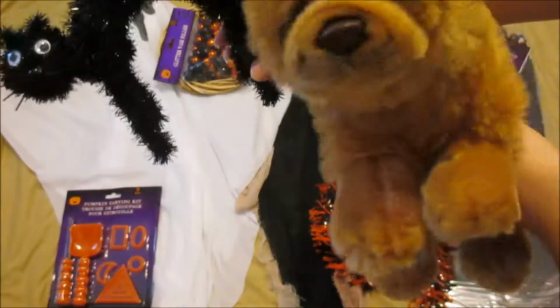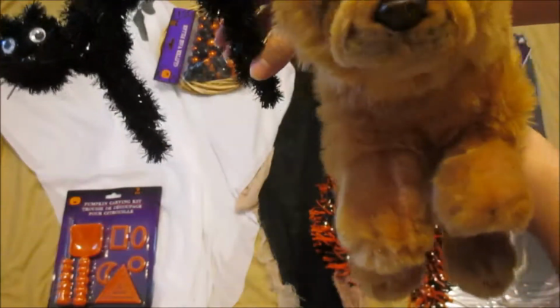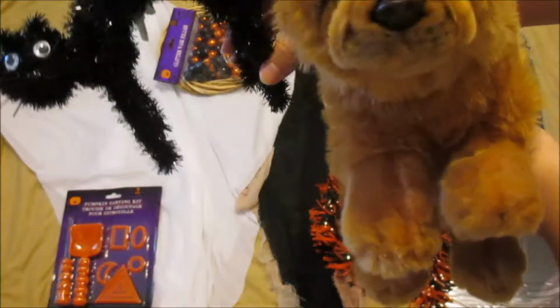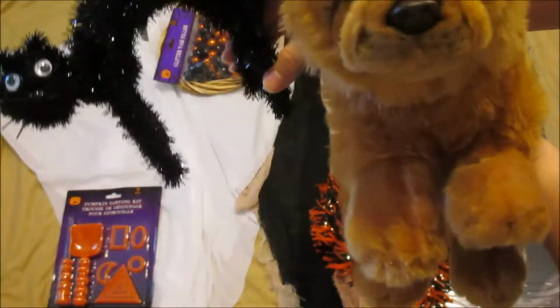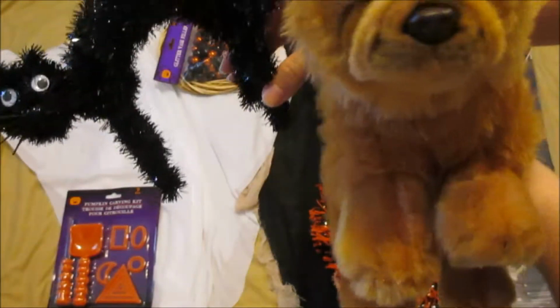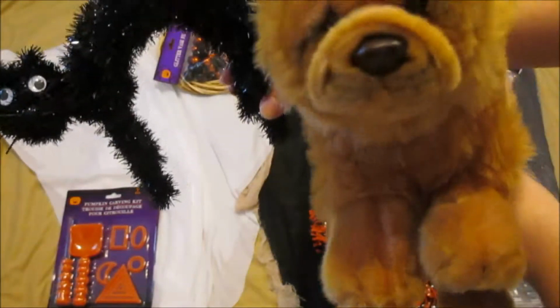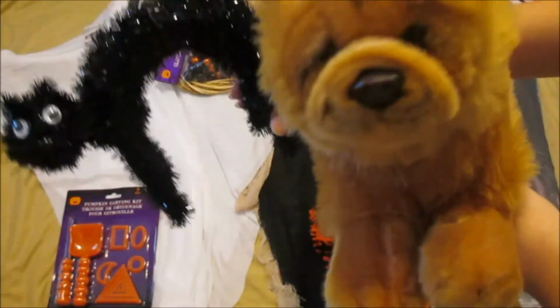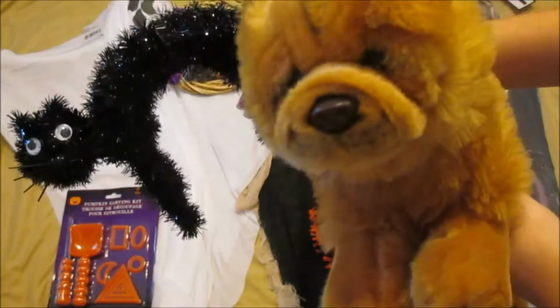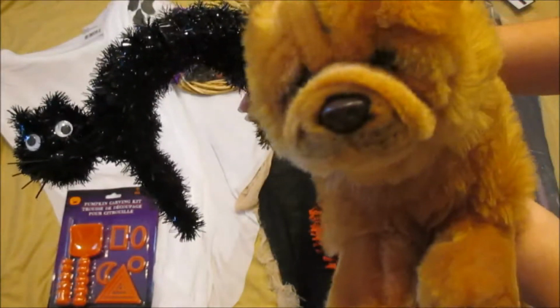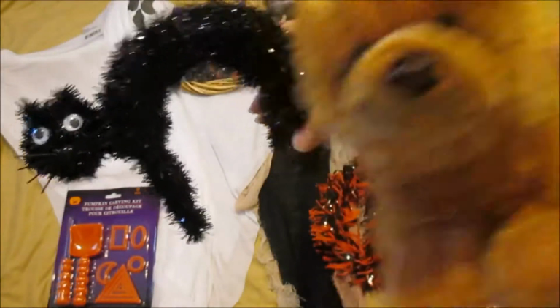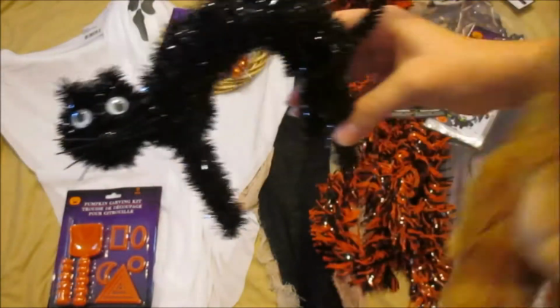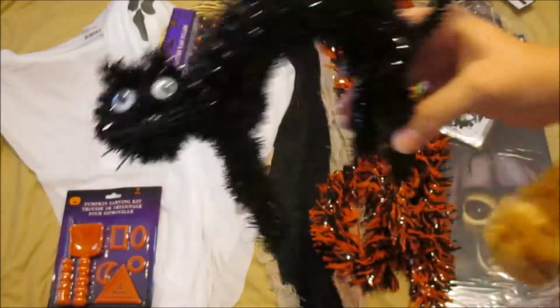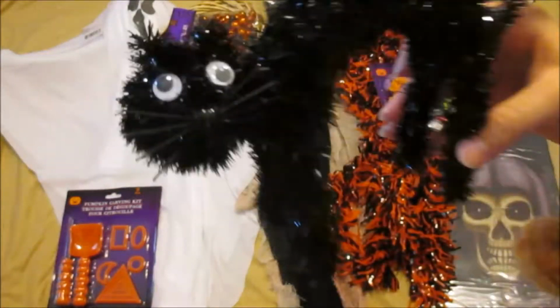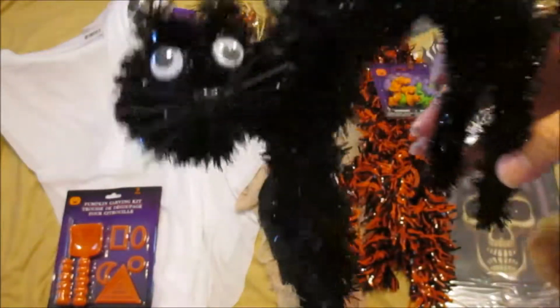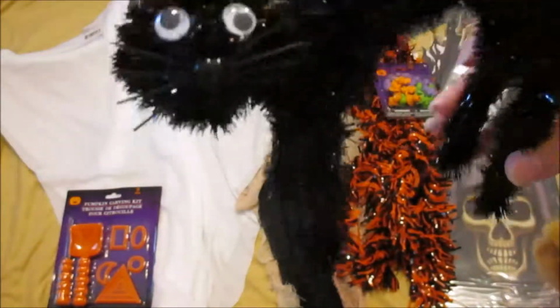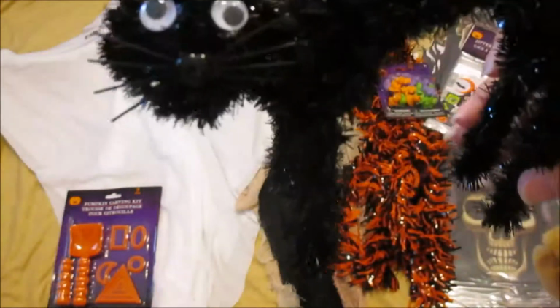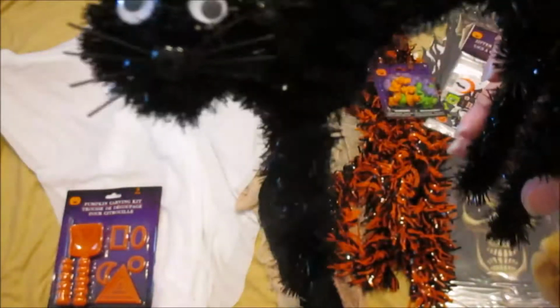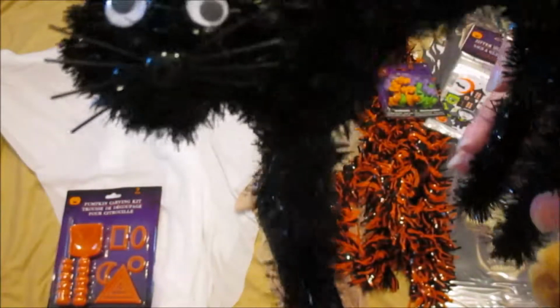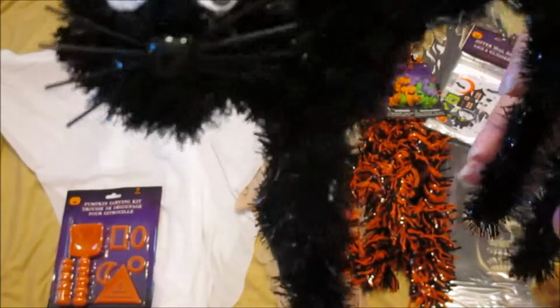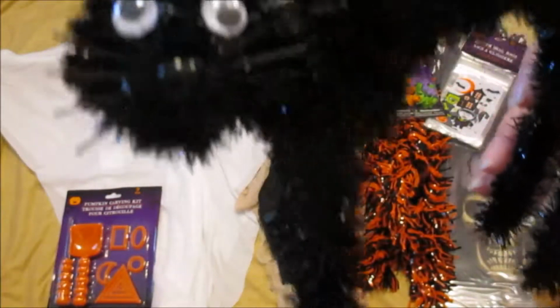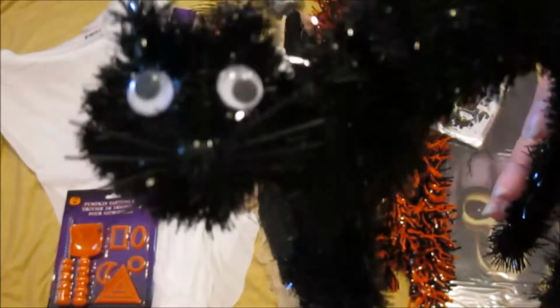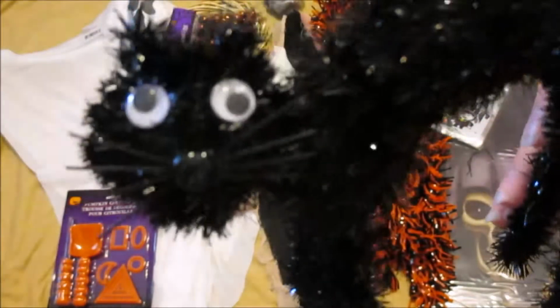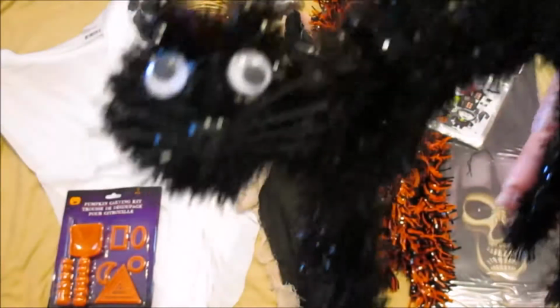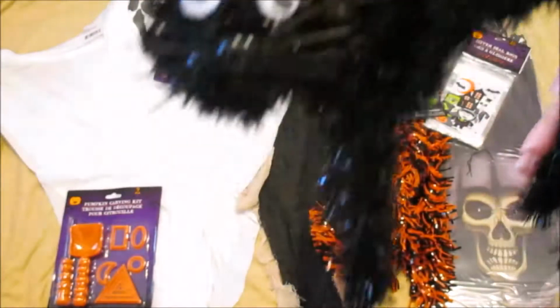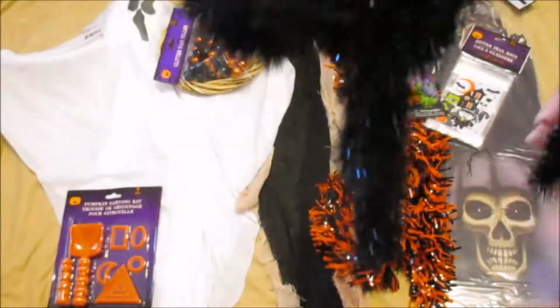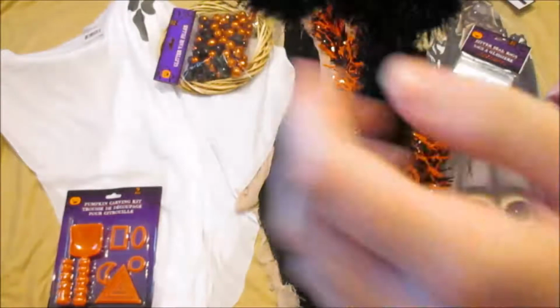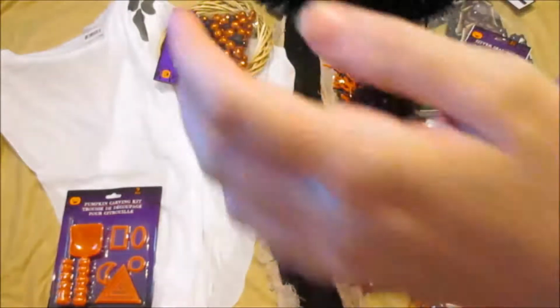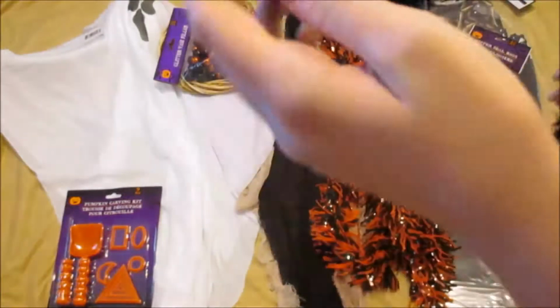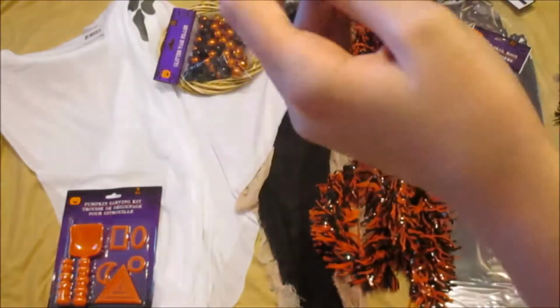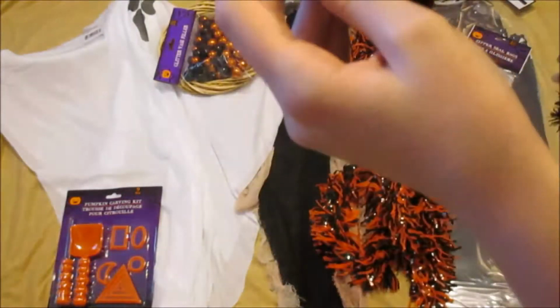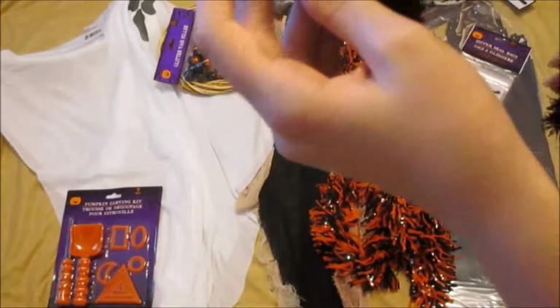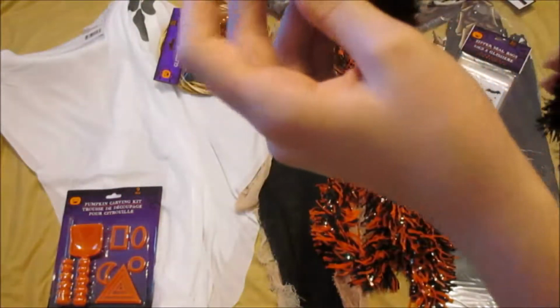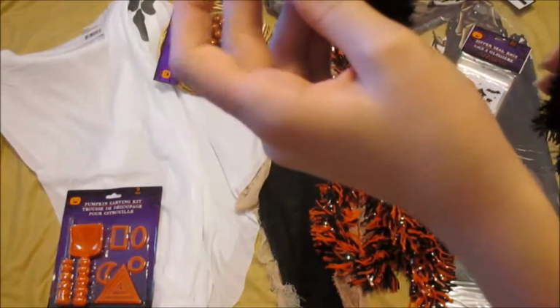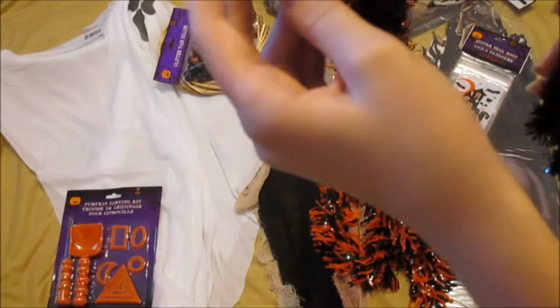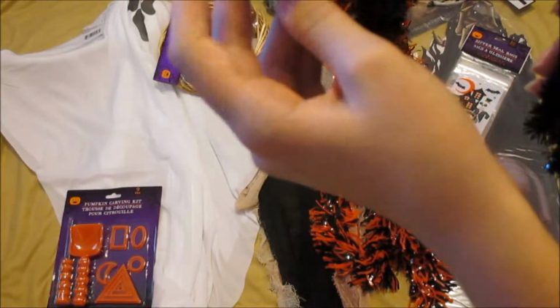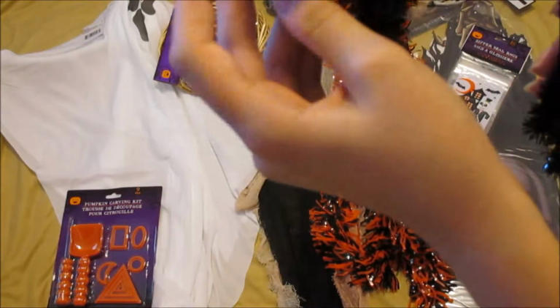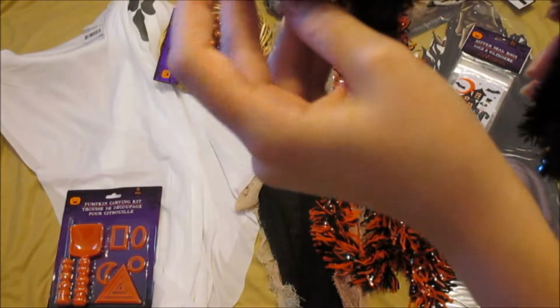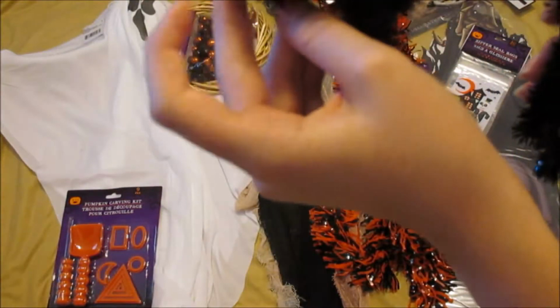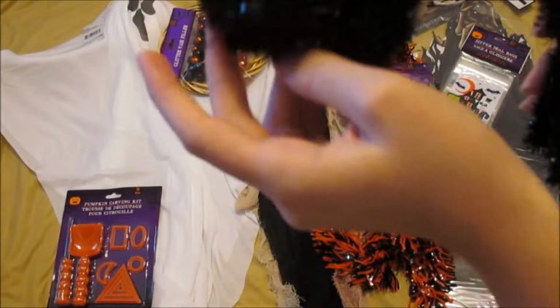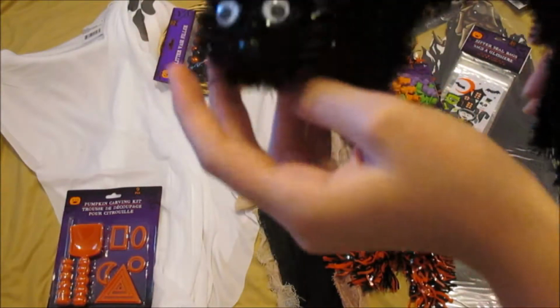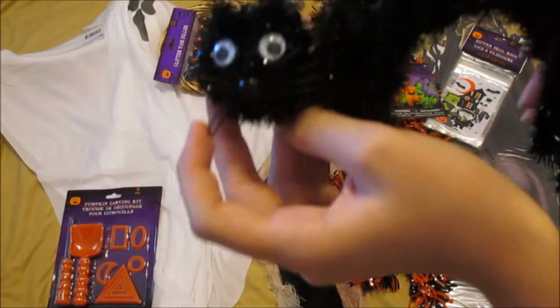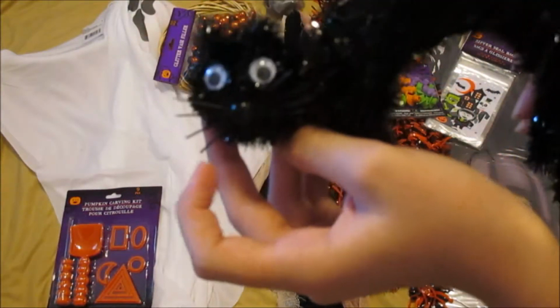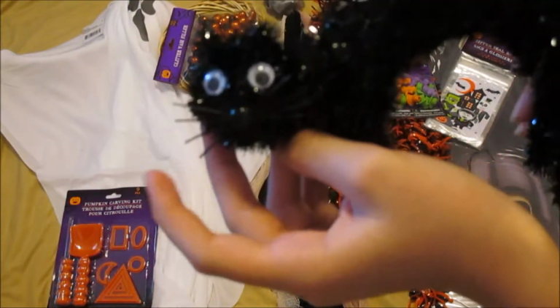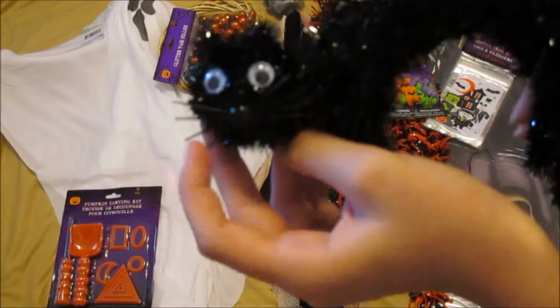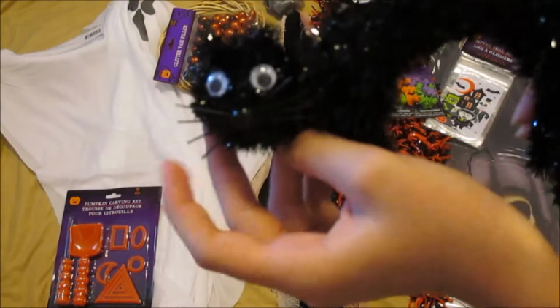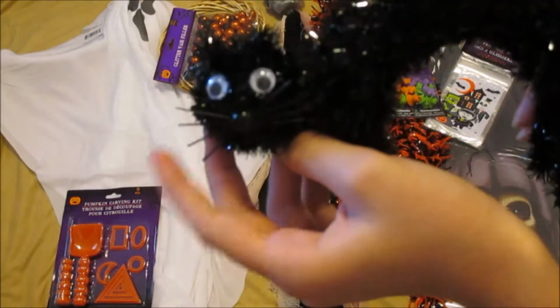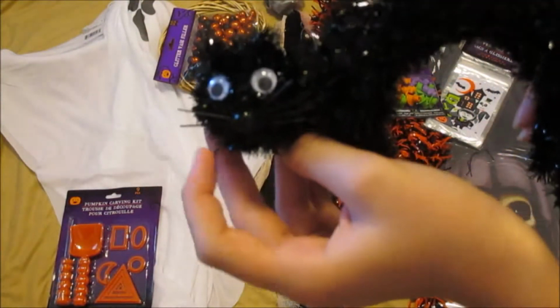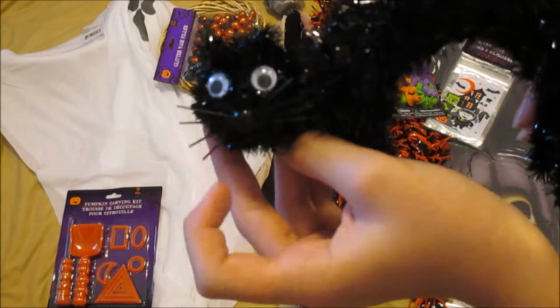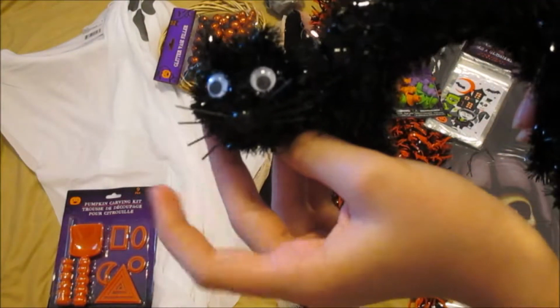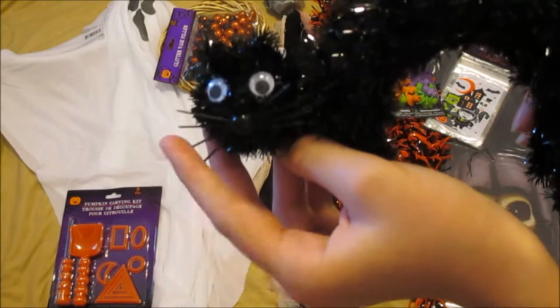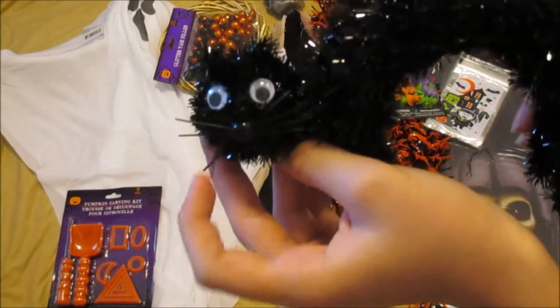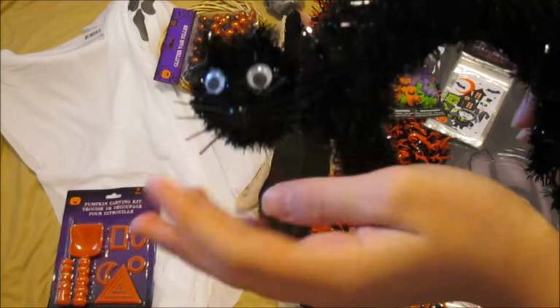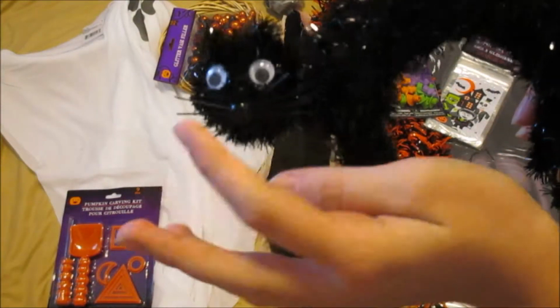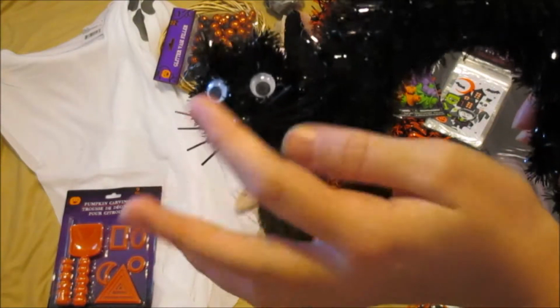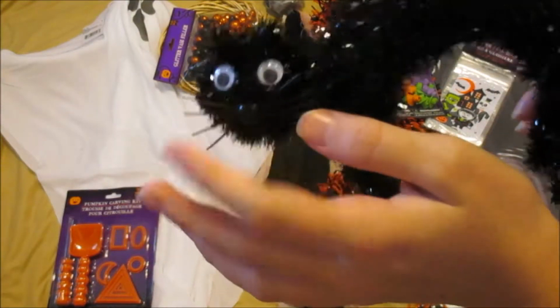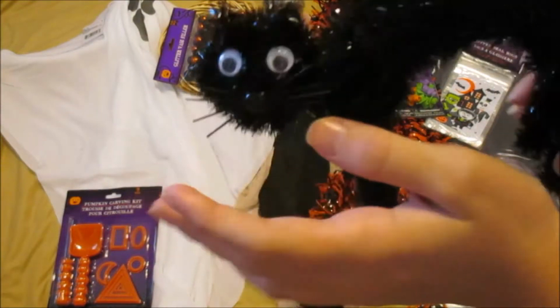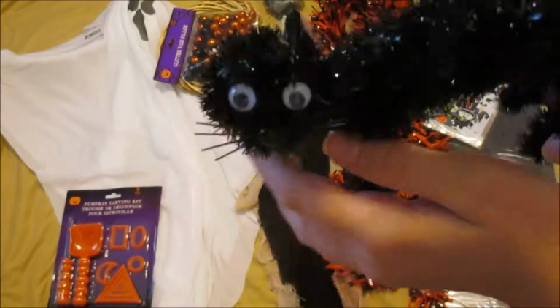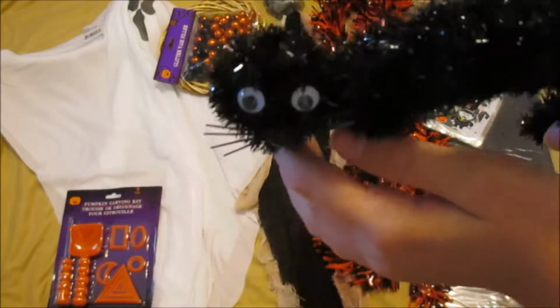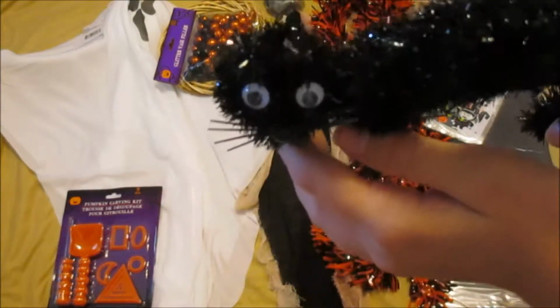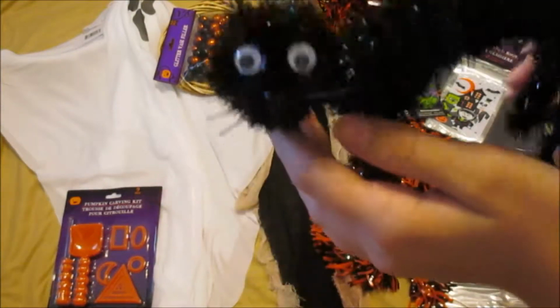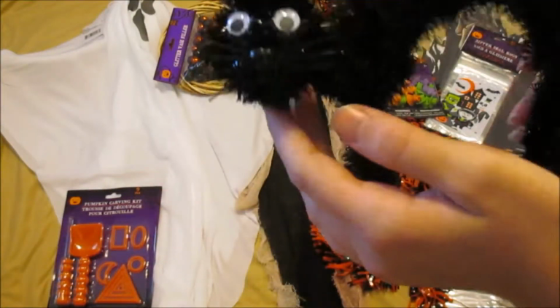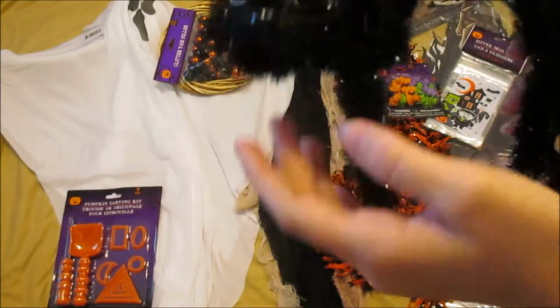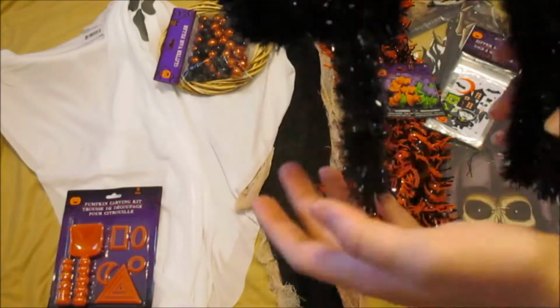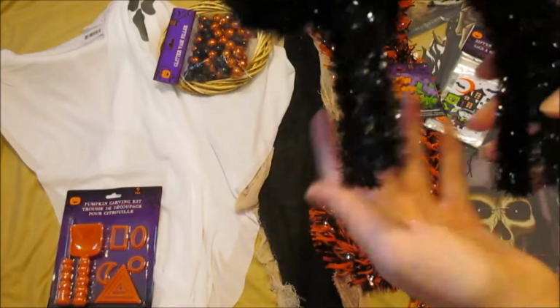We have this tinsely little cat with a little arched back, whiskers, and a nose. The whiskers are like rubbery and he has googly eyes. He's very cute and stands pretty well too.